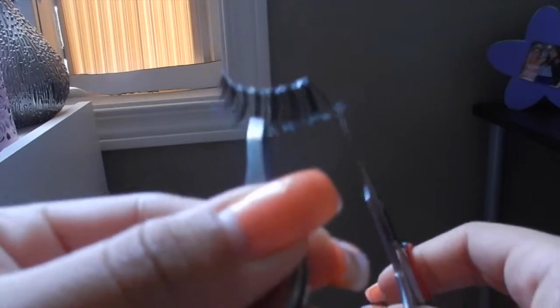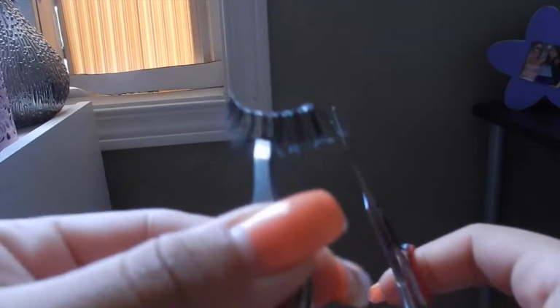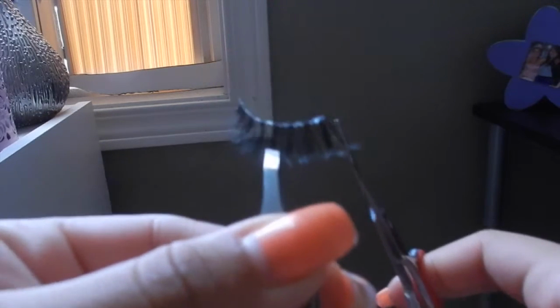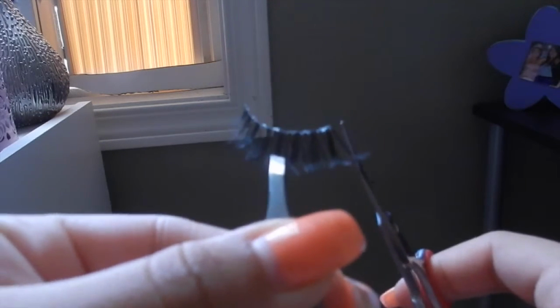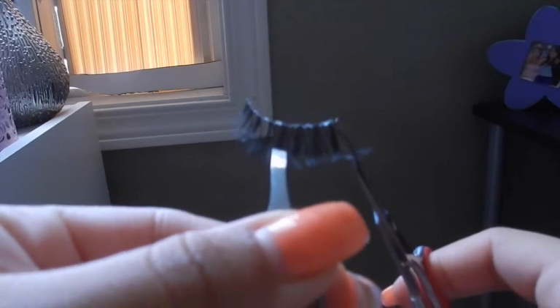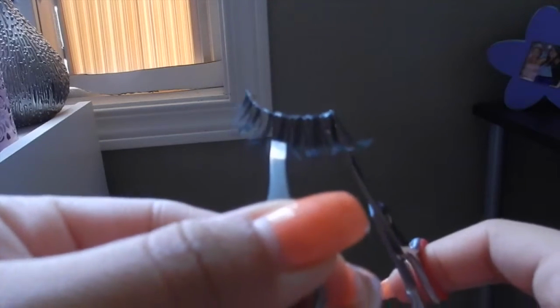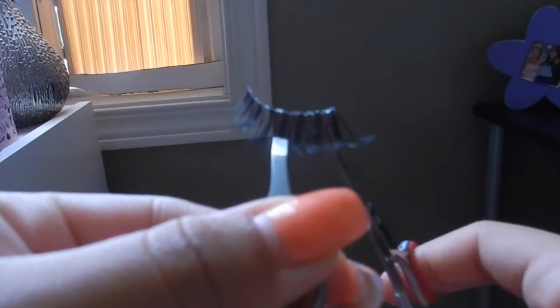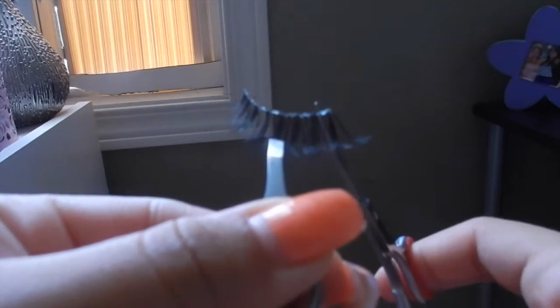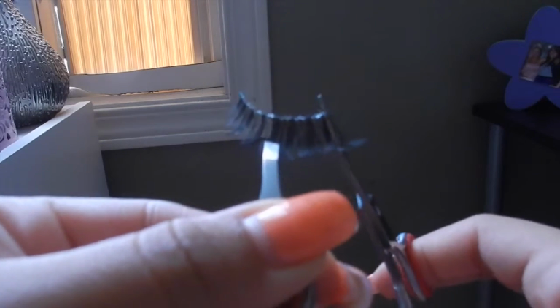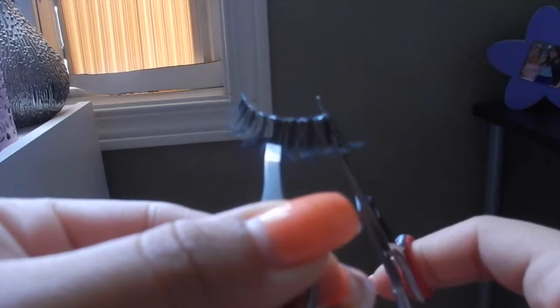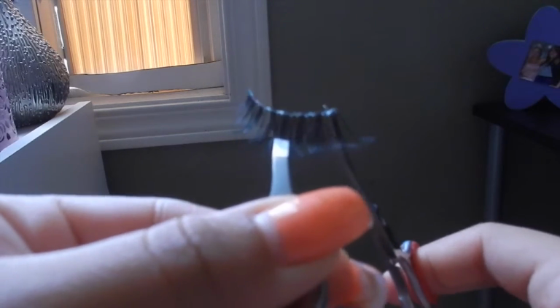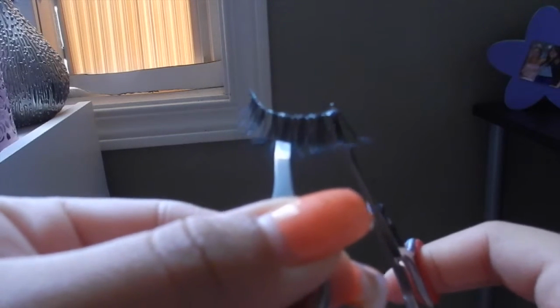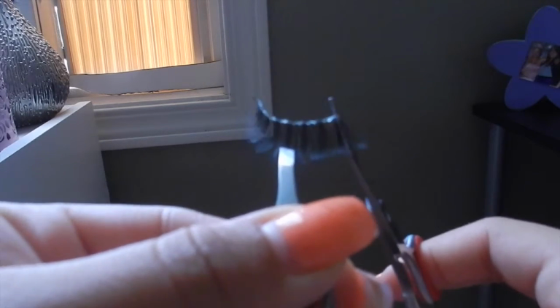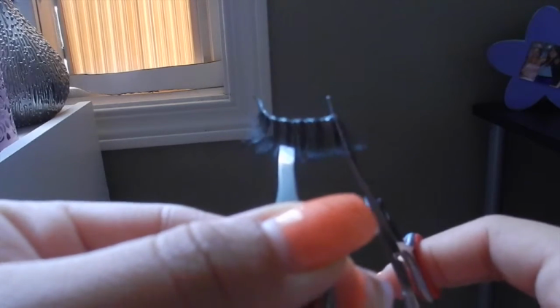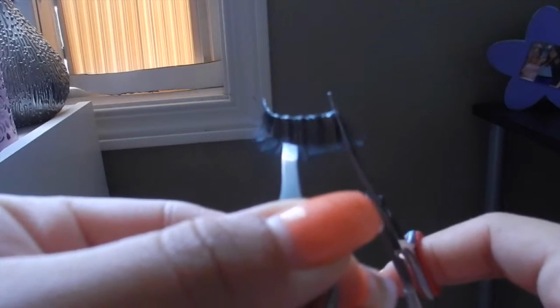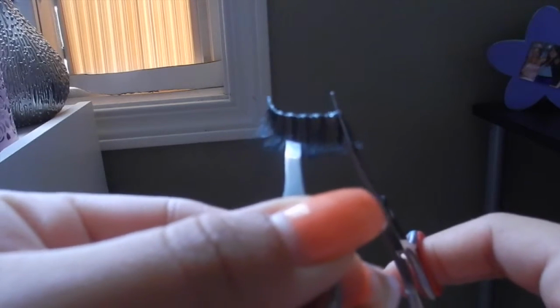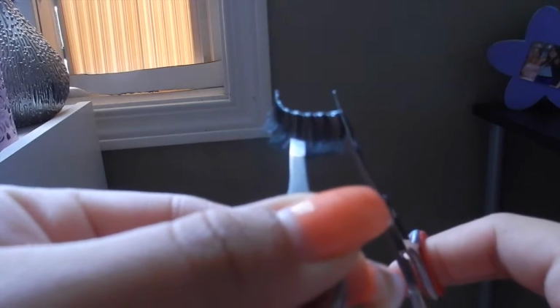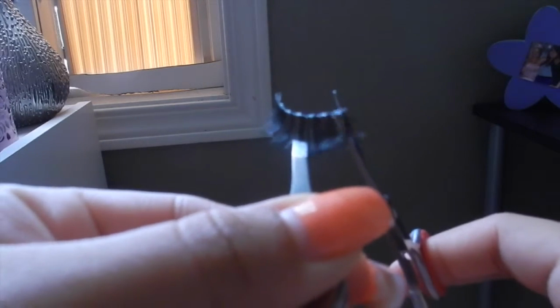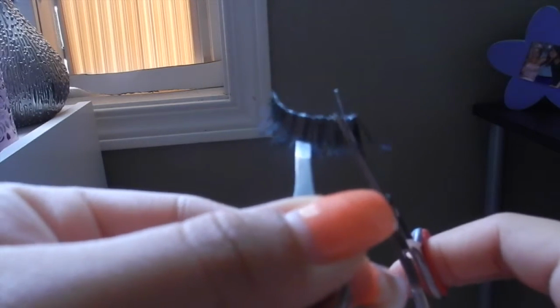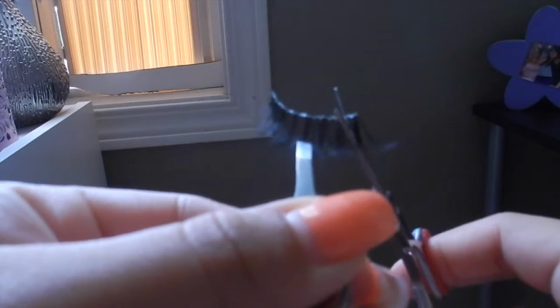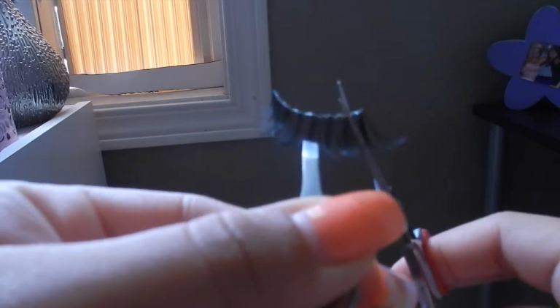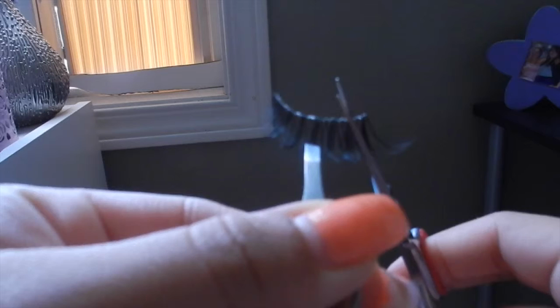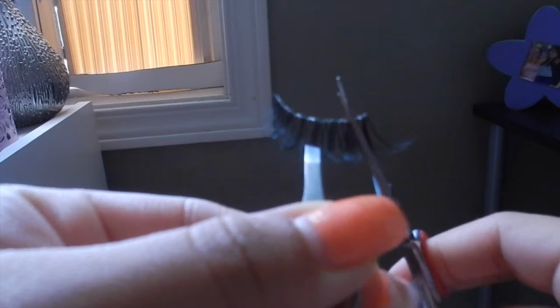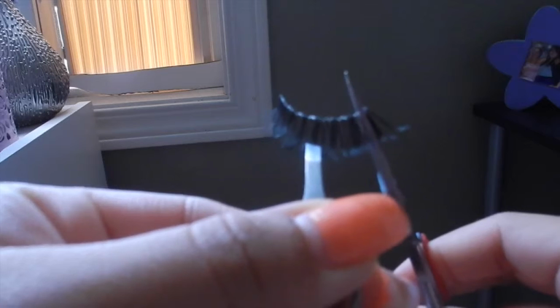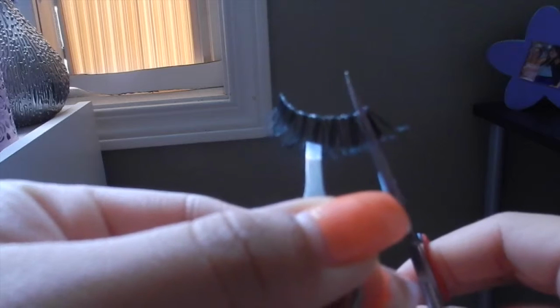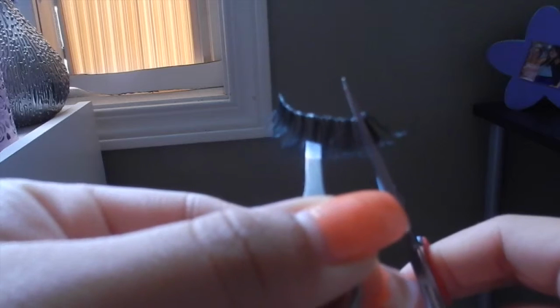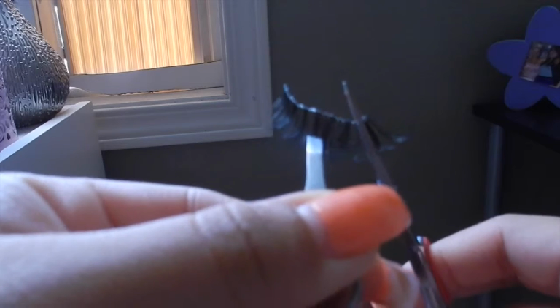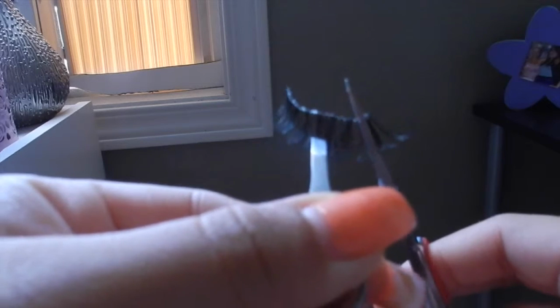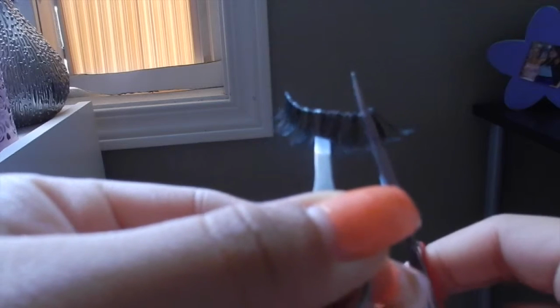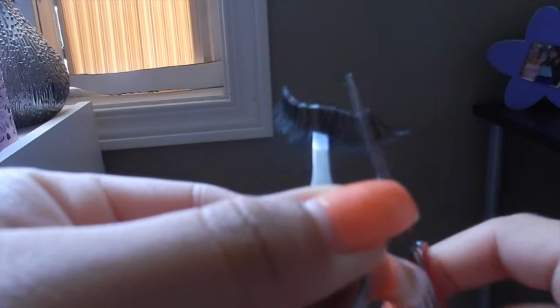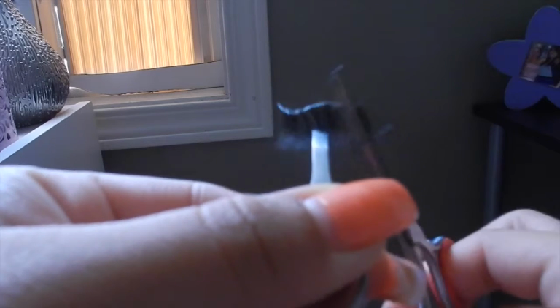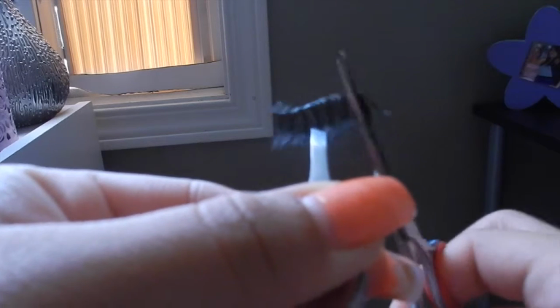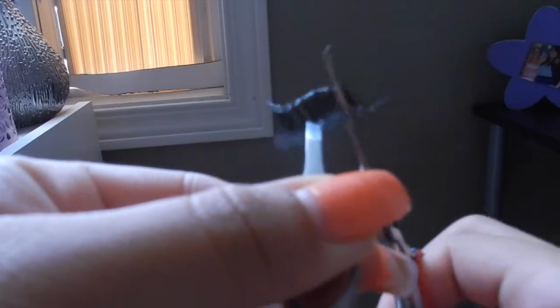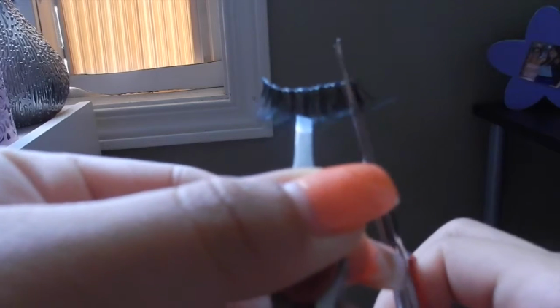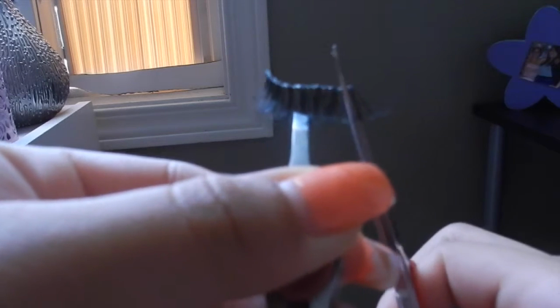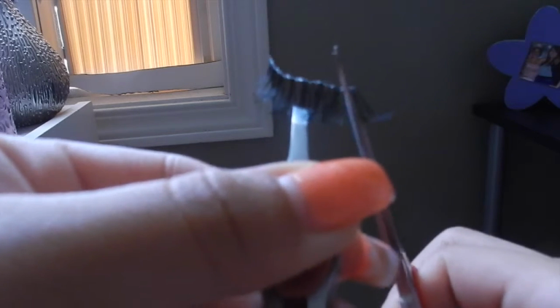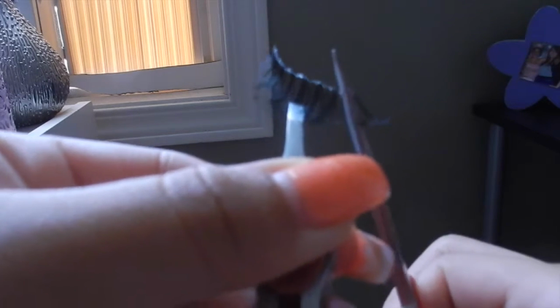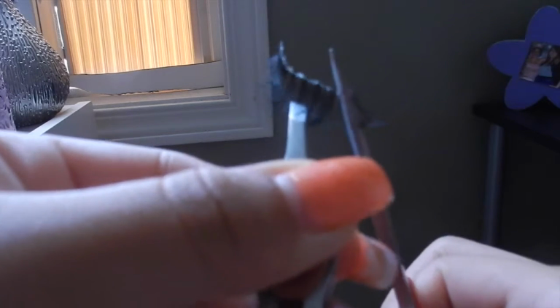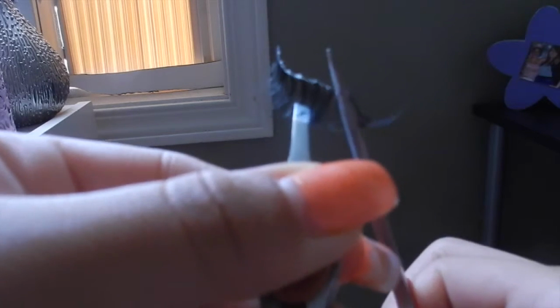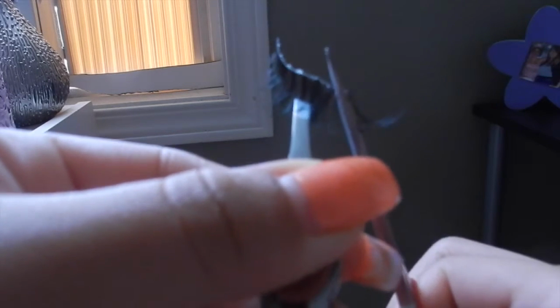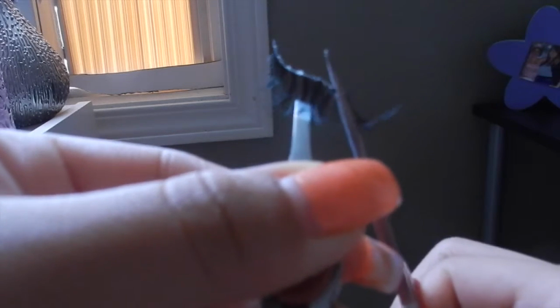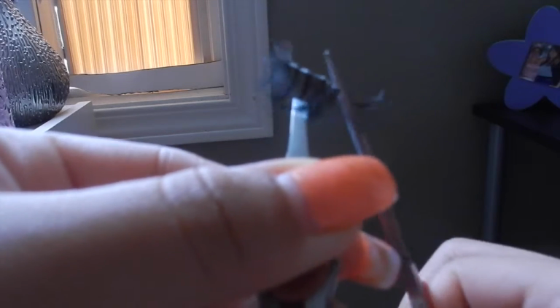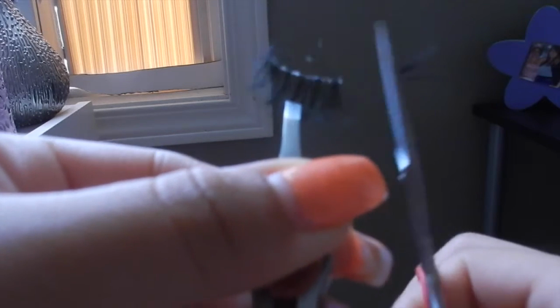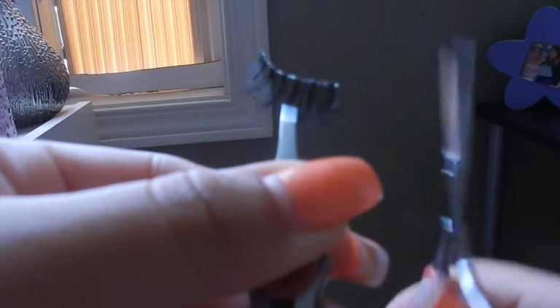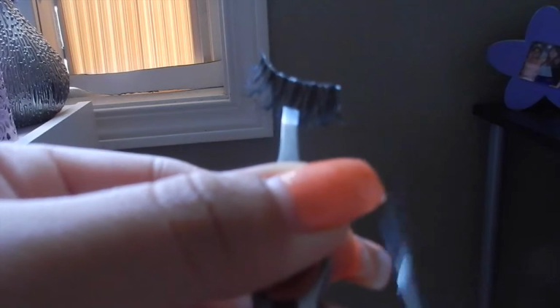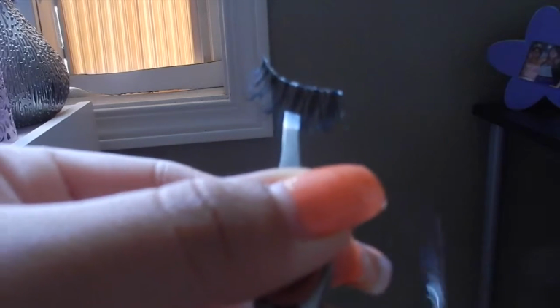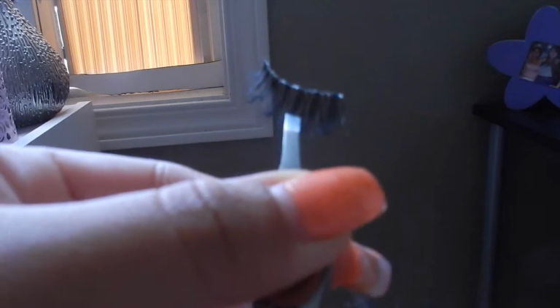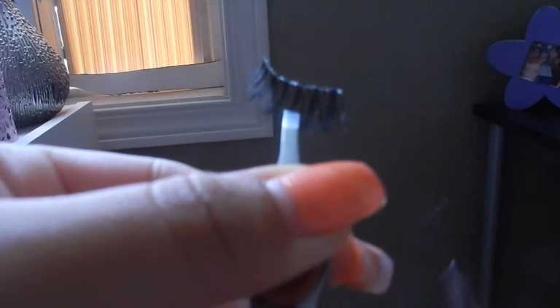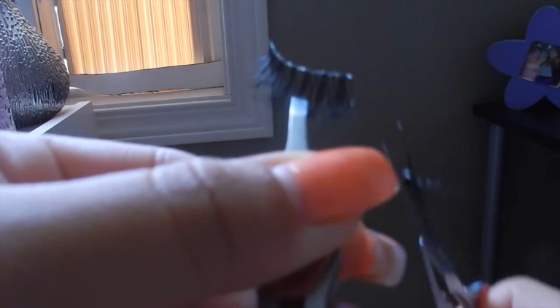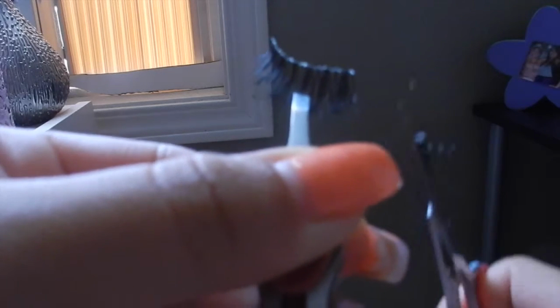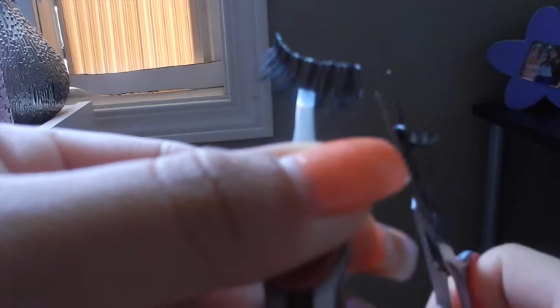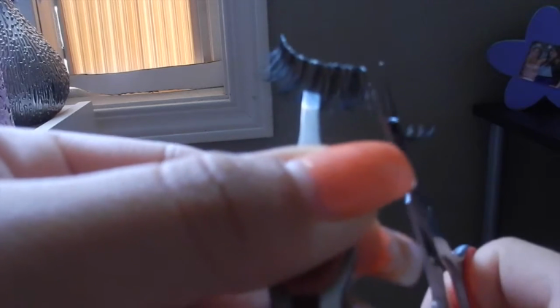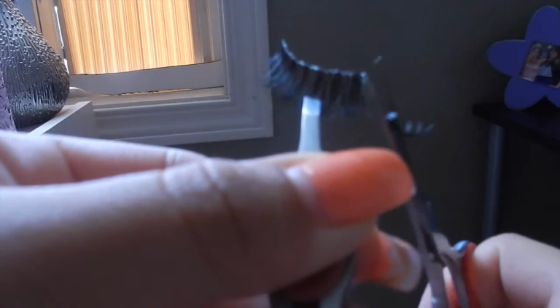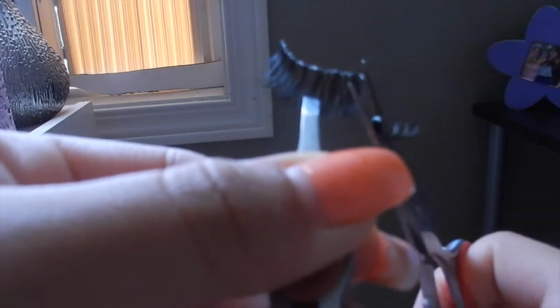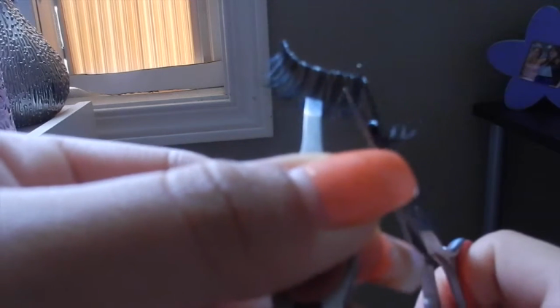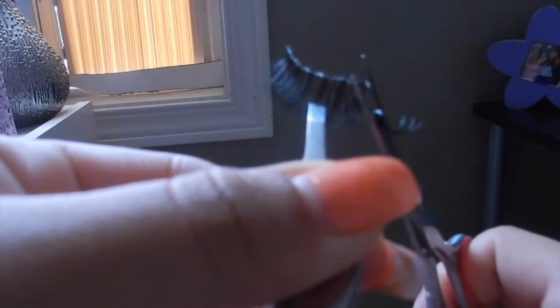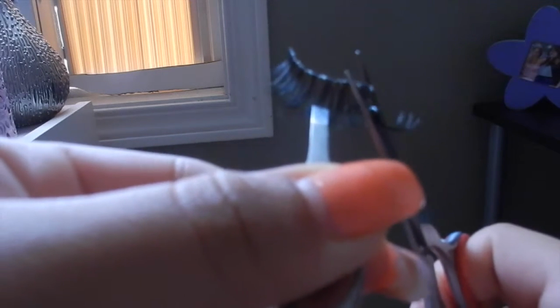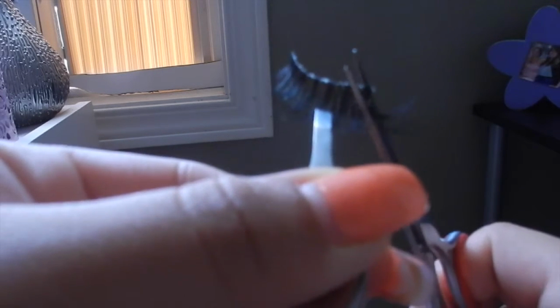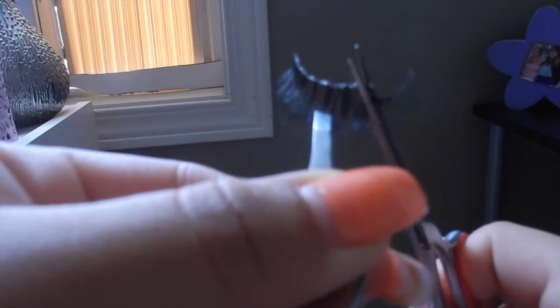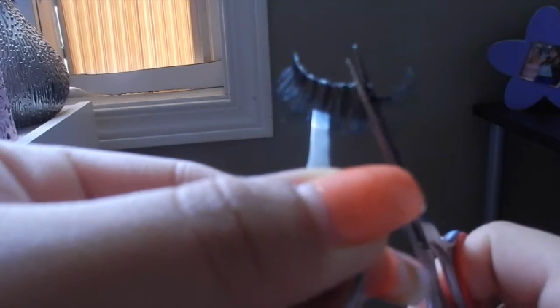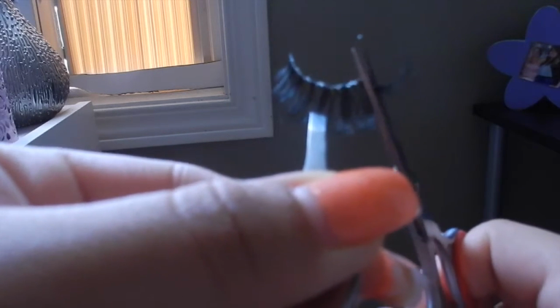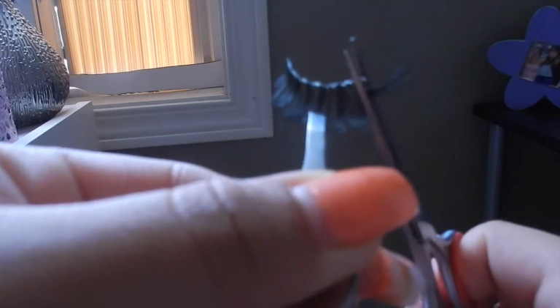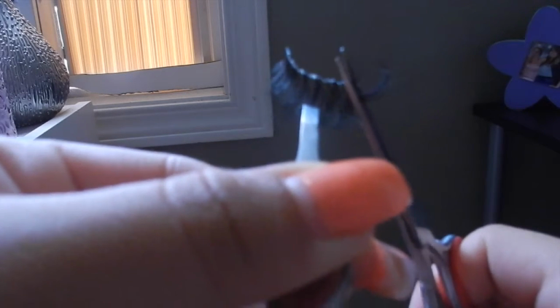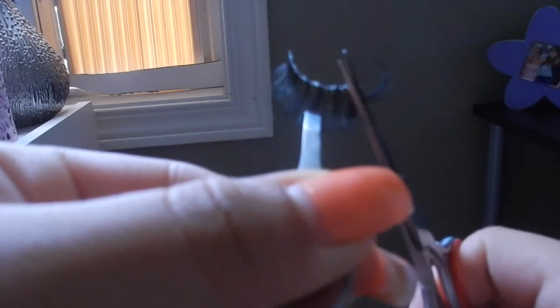Next, I'm going to cut it. And since I kind of know where I want my lash to be placed, I kind of already know. But you can measure it into your eye first of all.